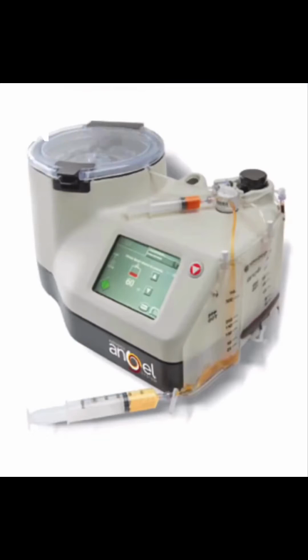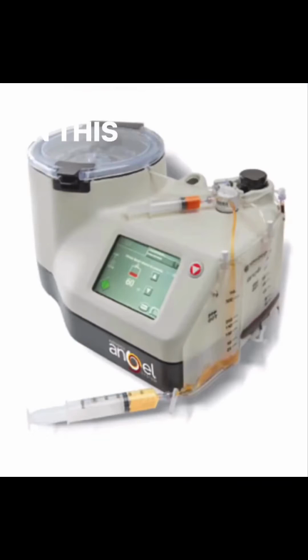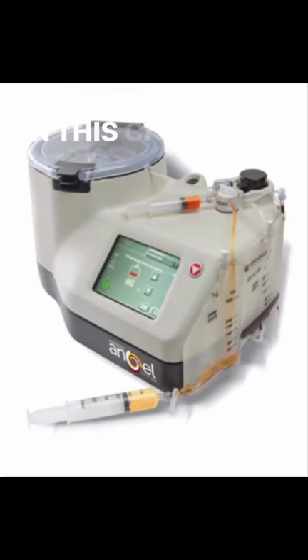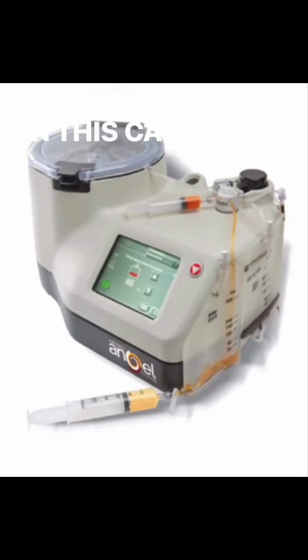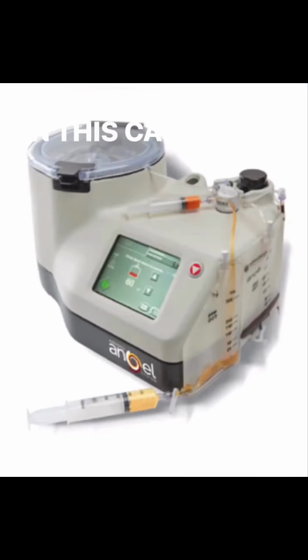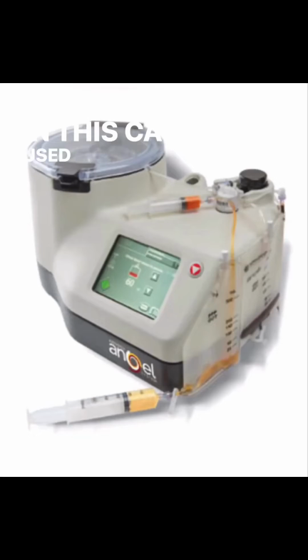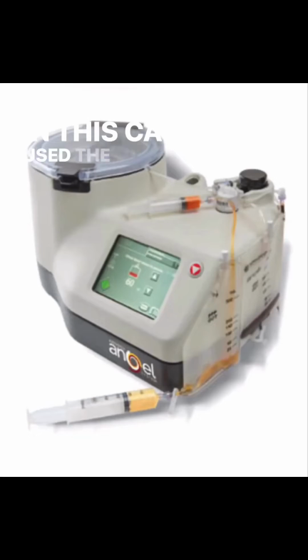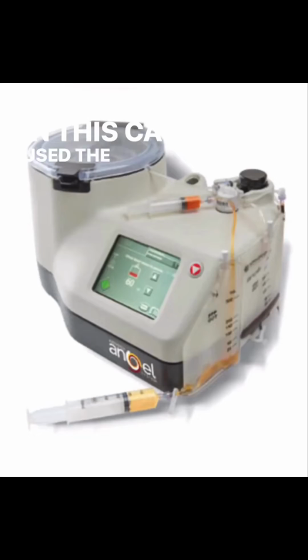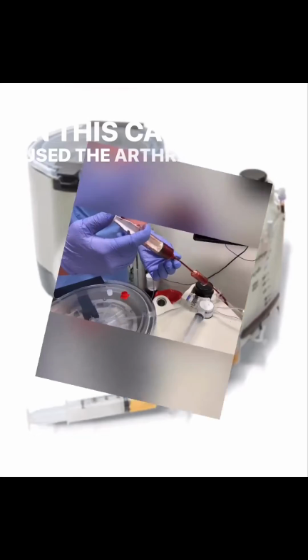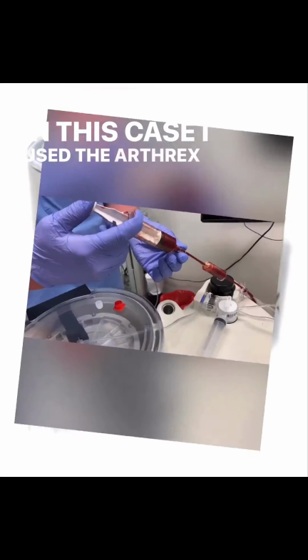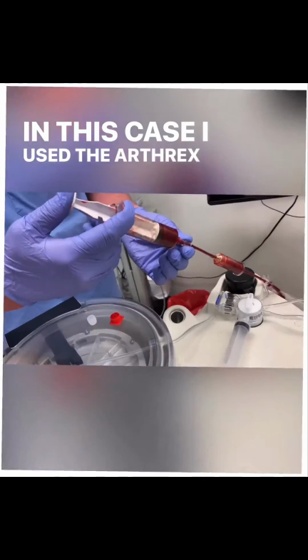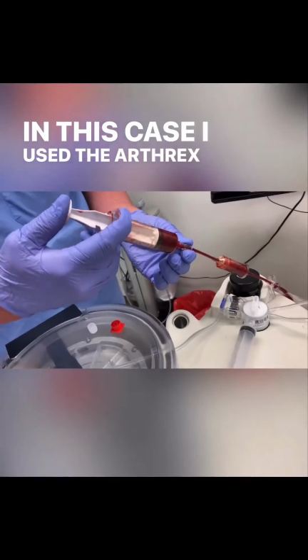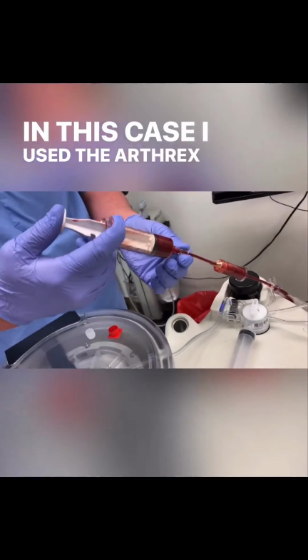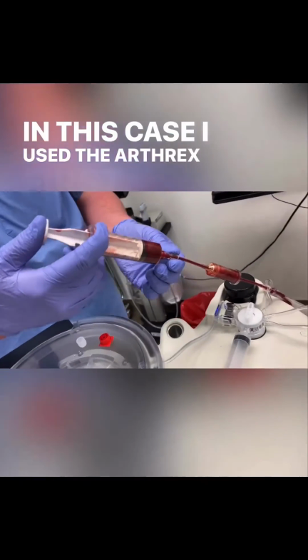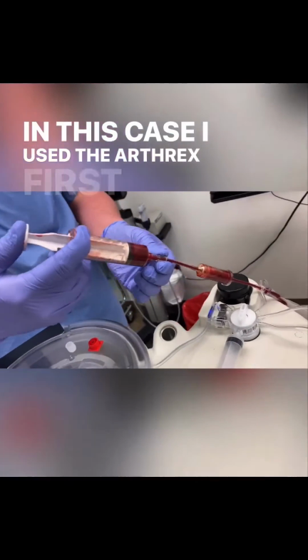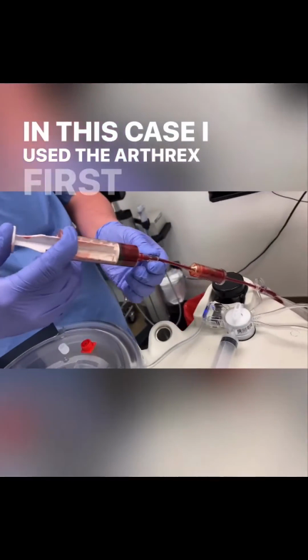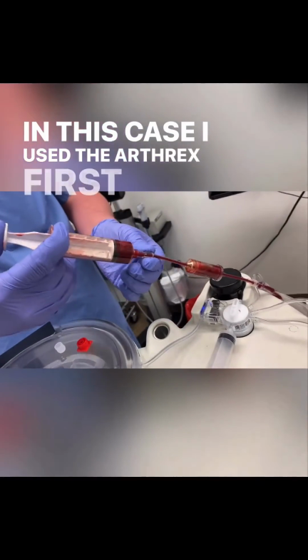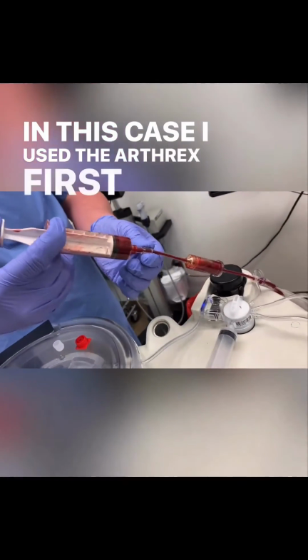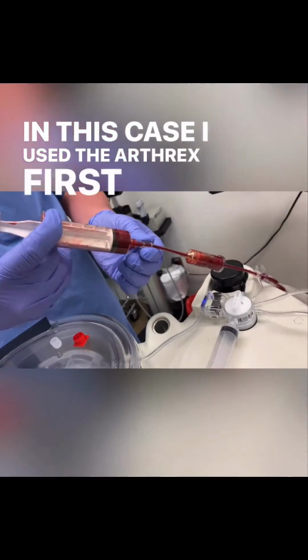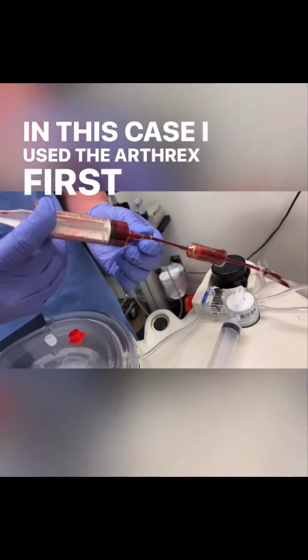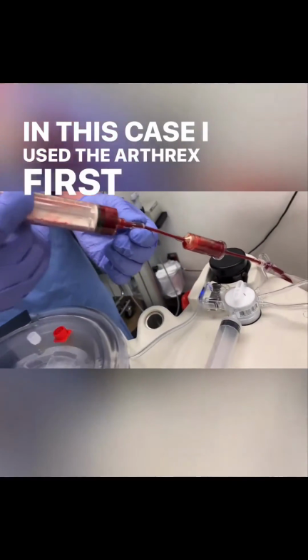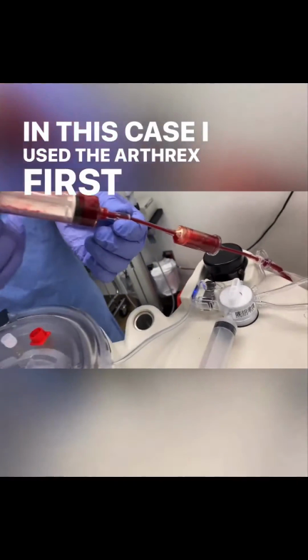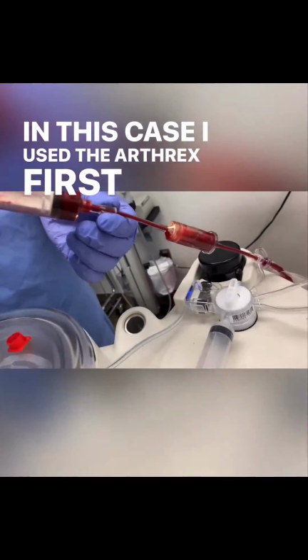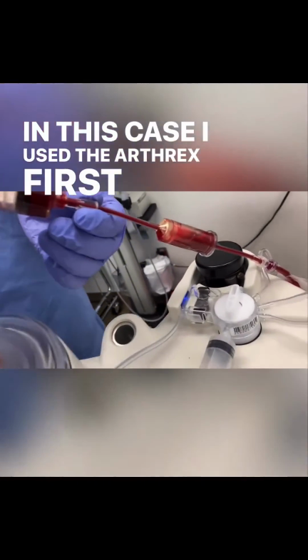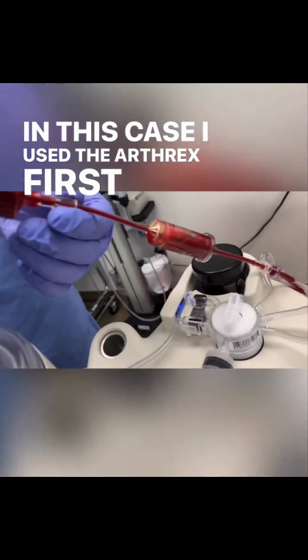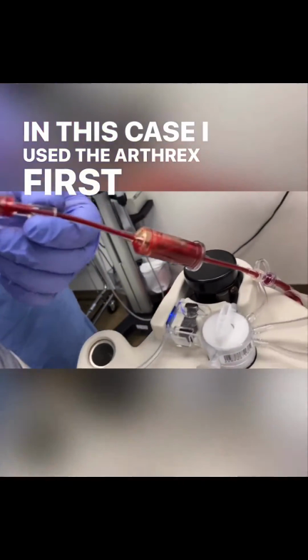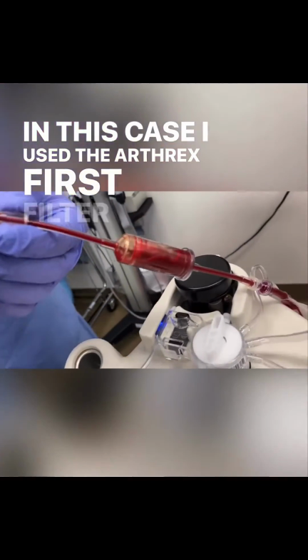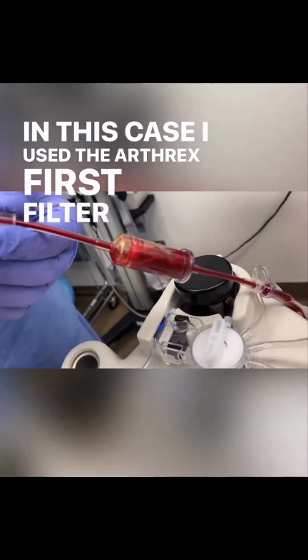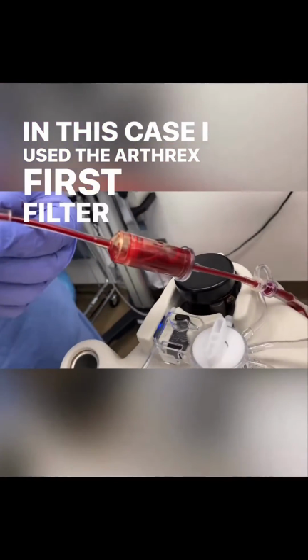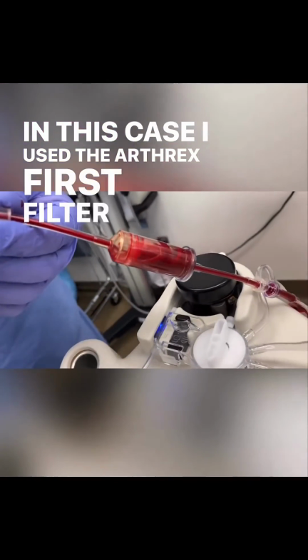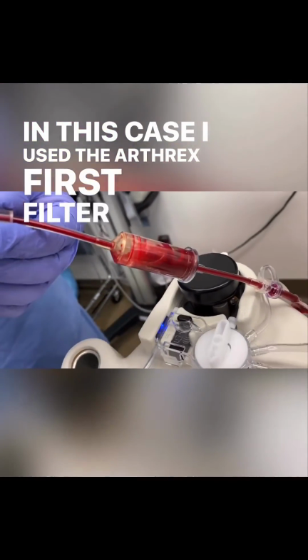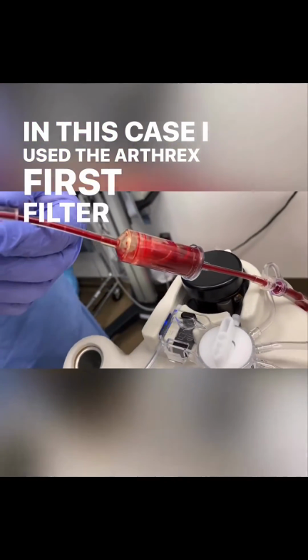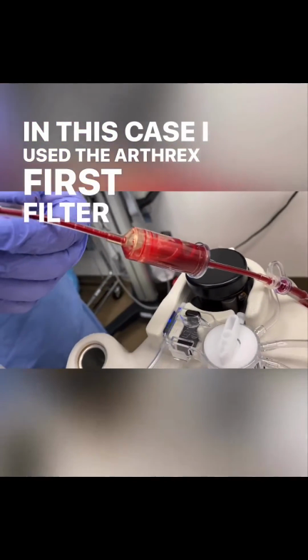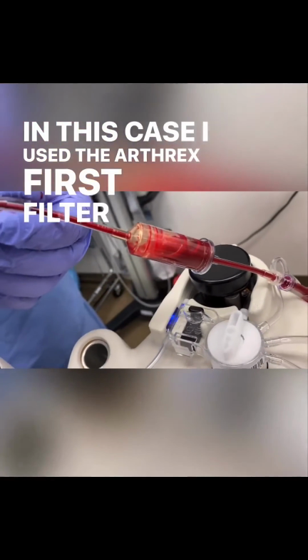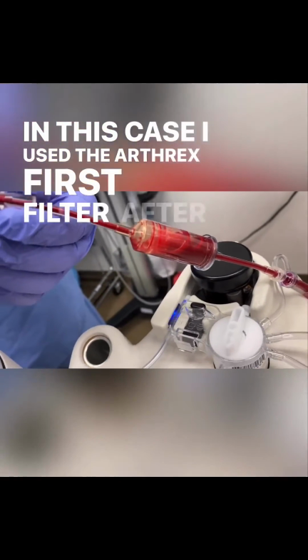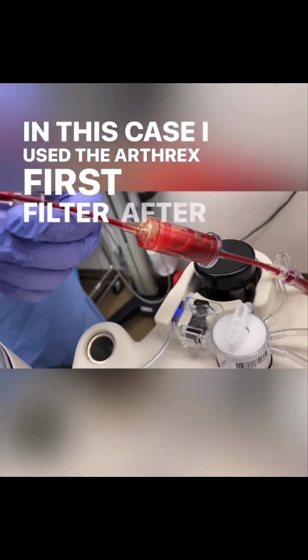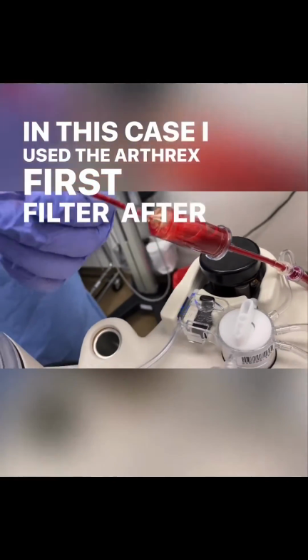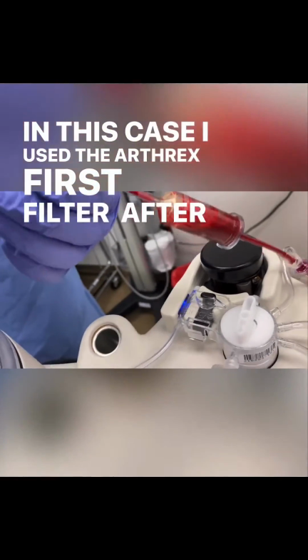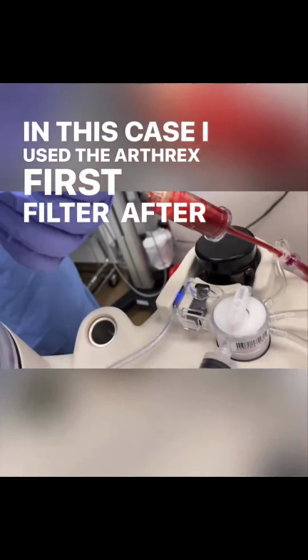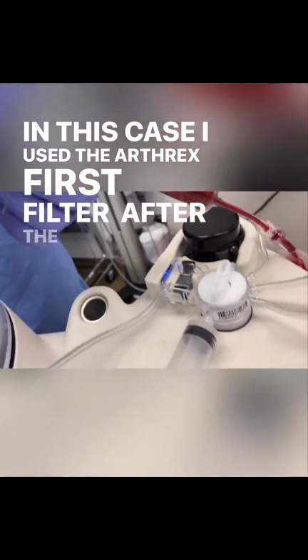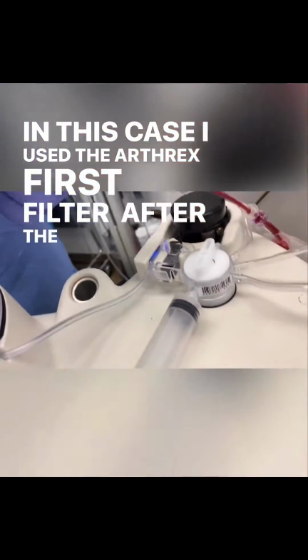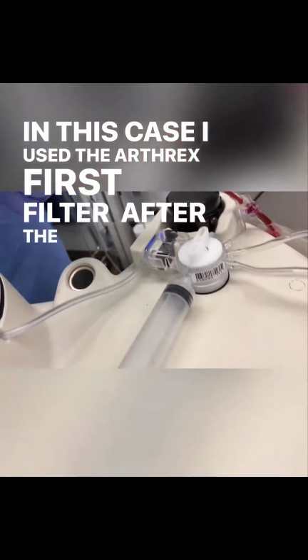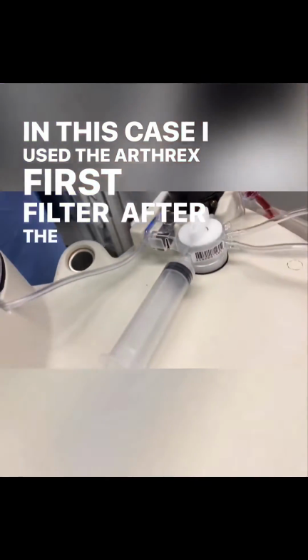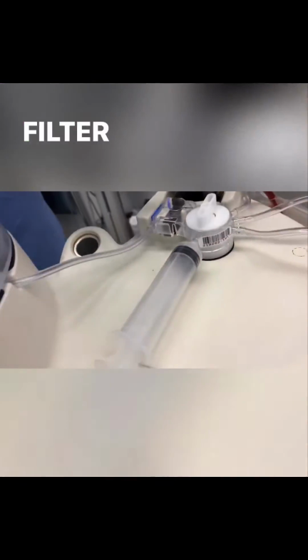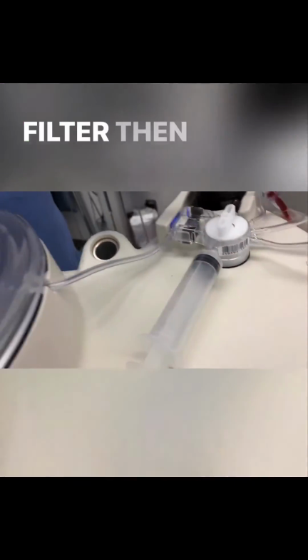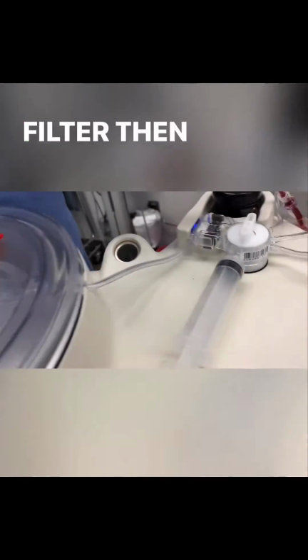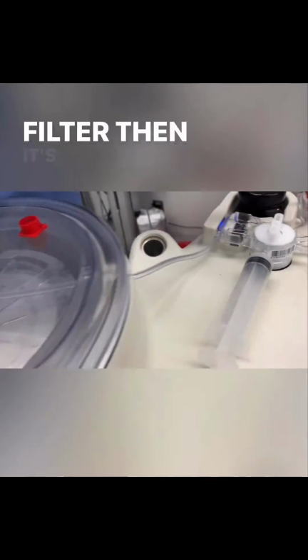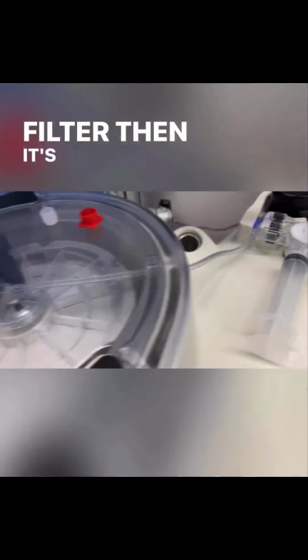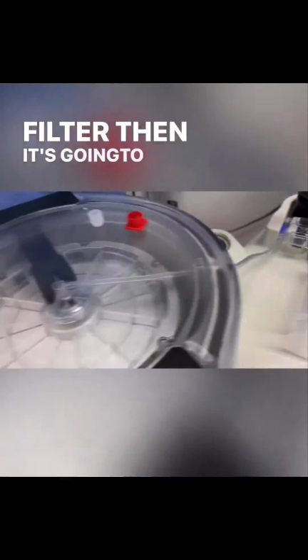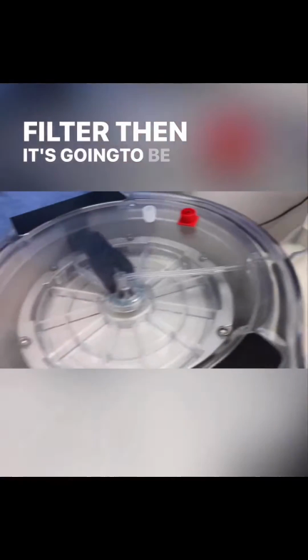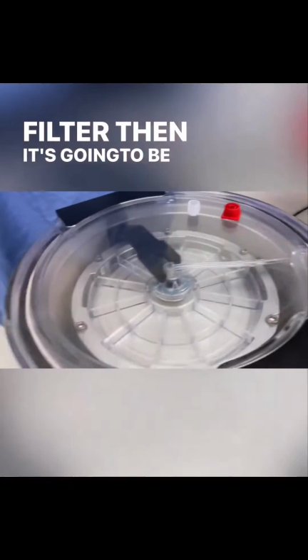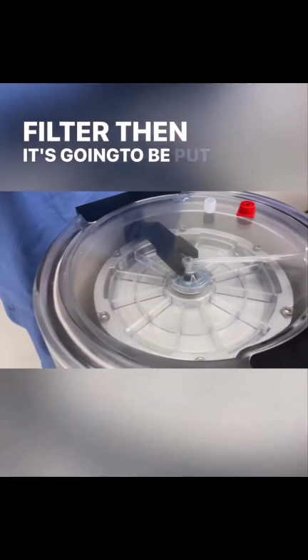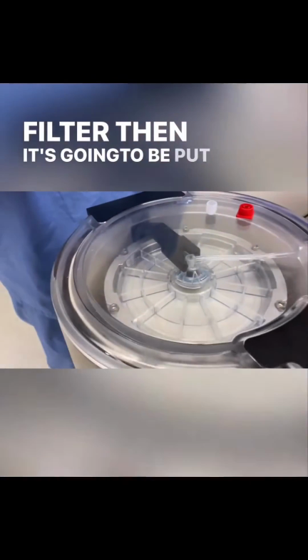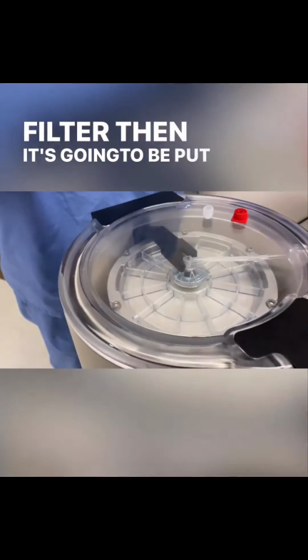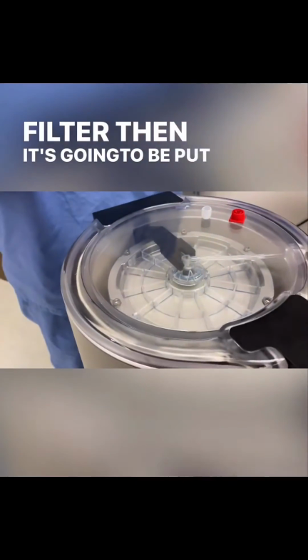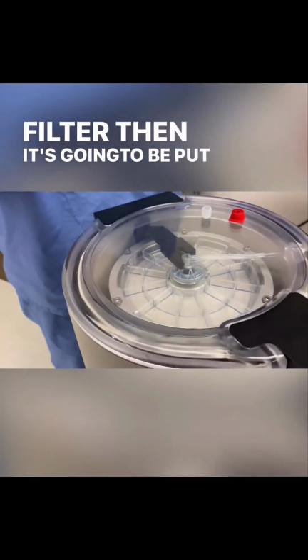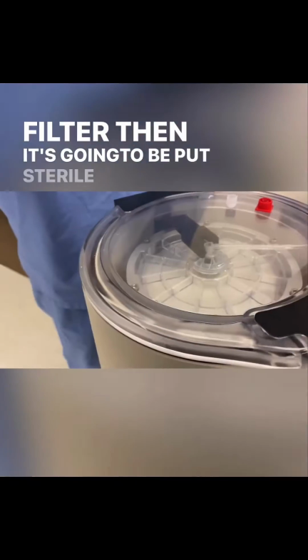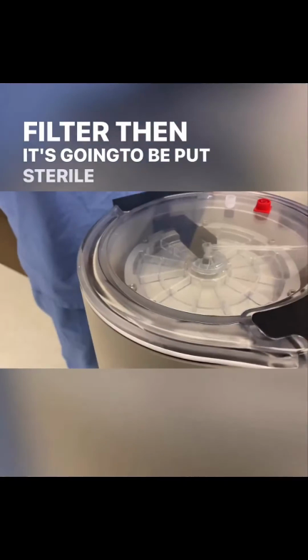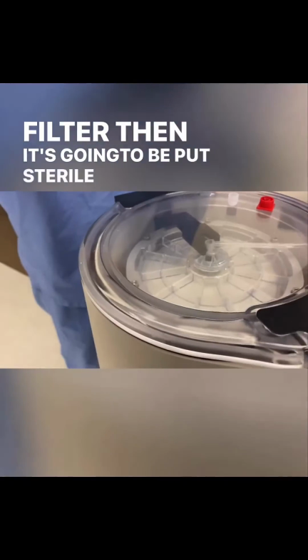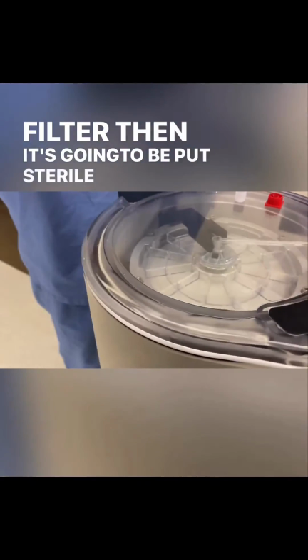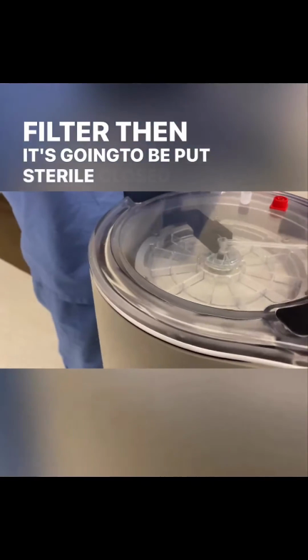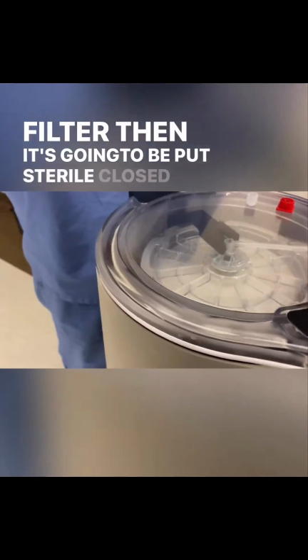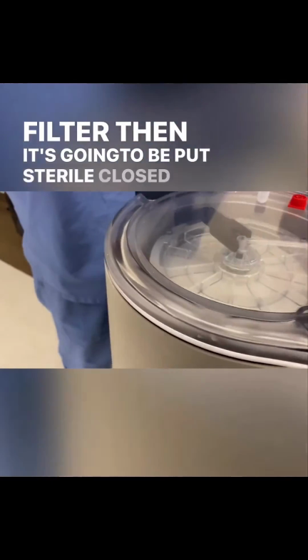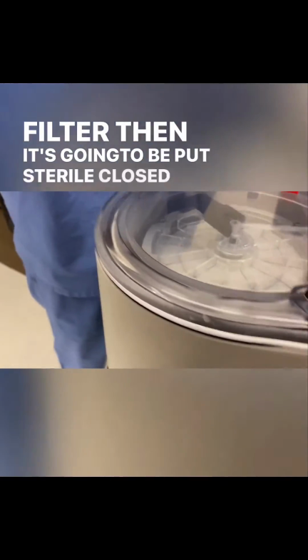In this case, I use the Arthrax Angel System. Putting the filter first. After the filter, then it's going to be put into the sterile closed system.